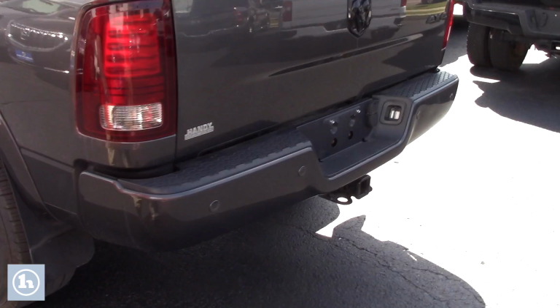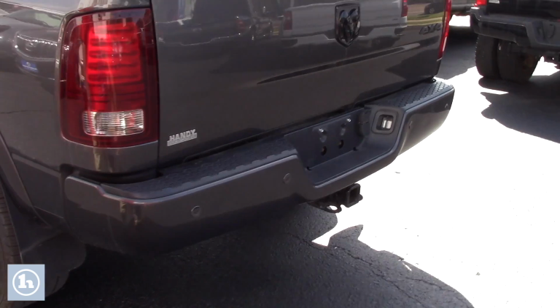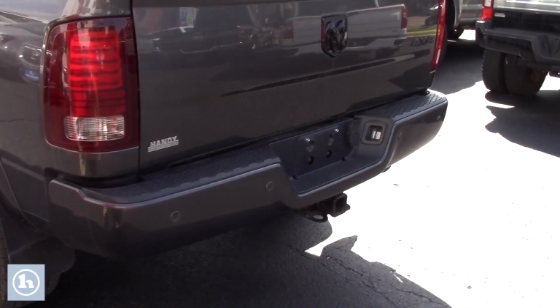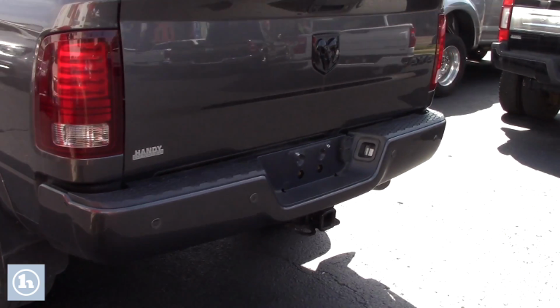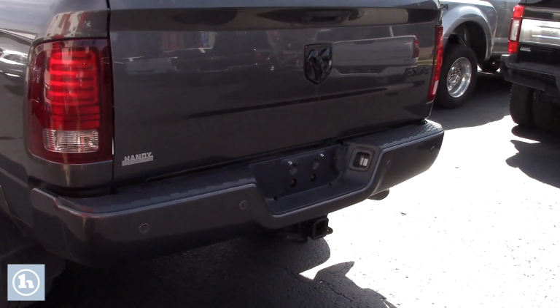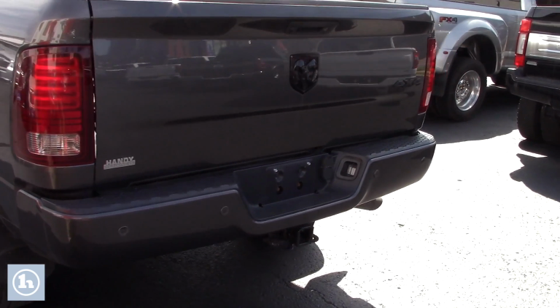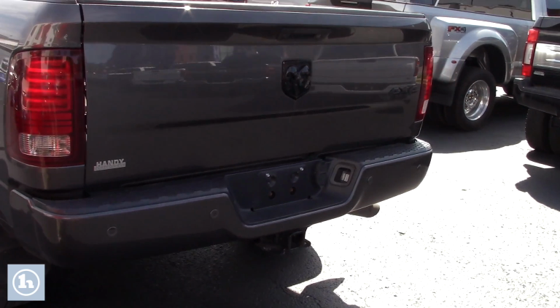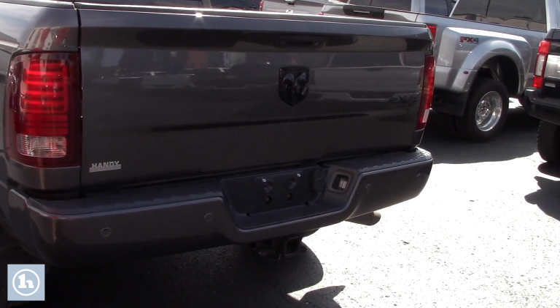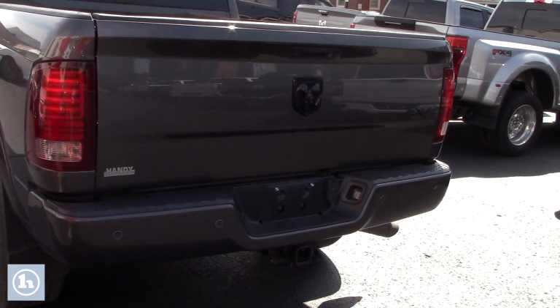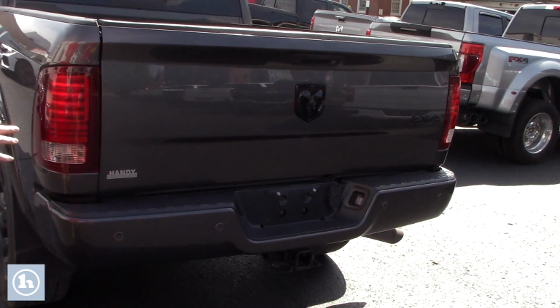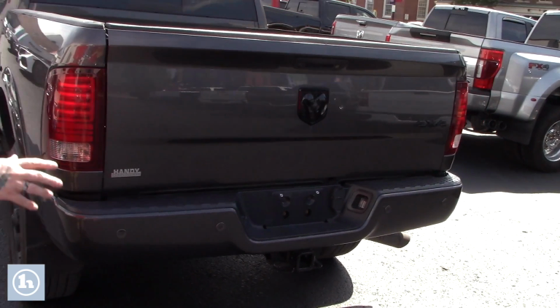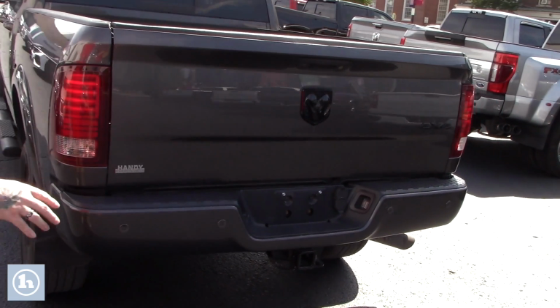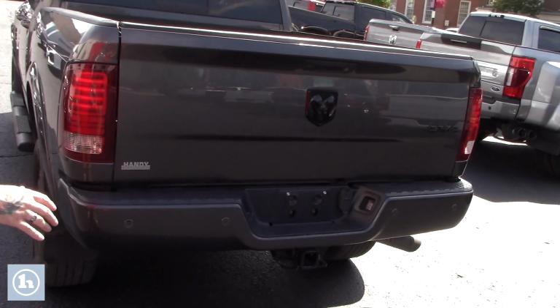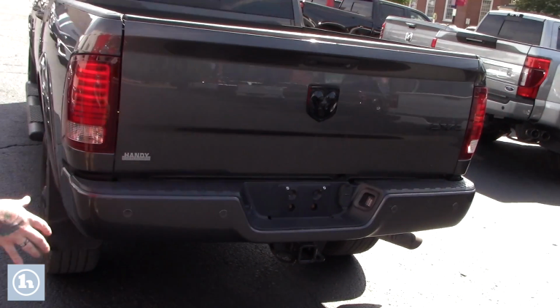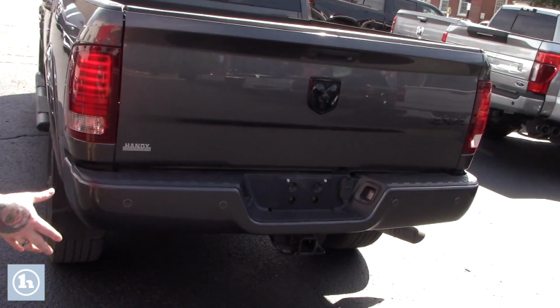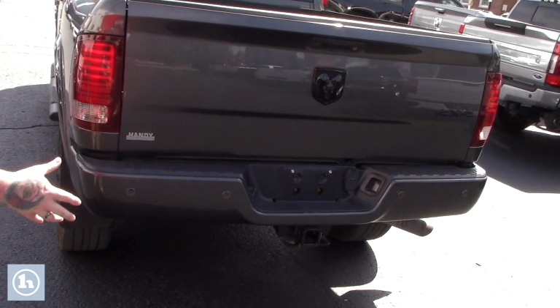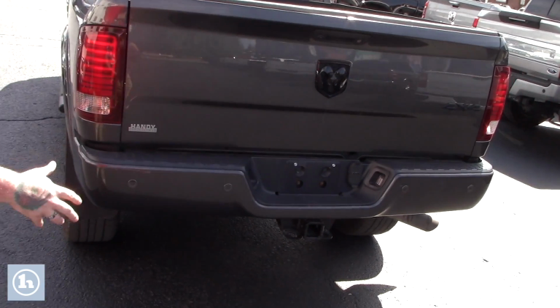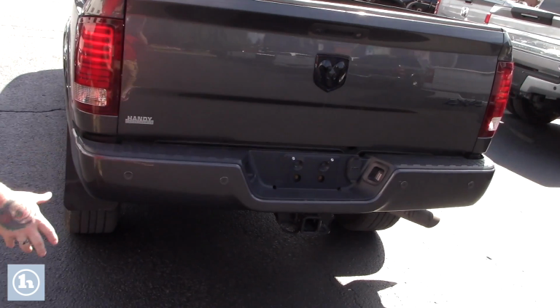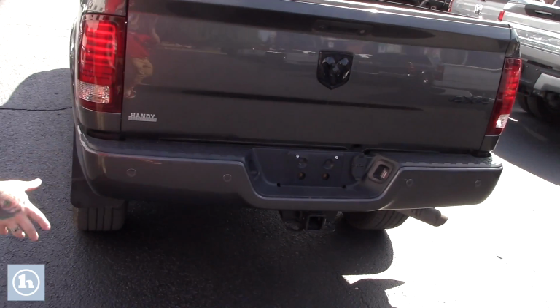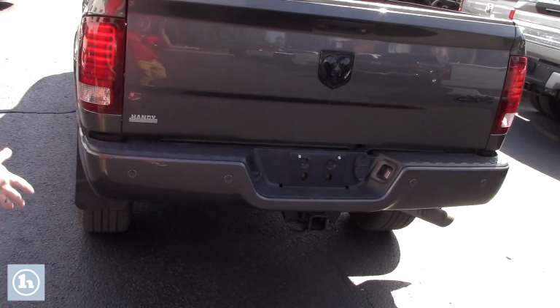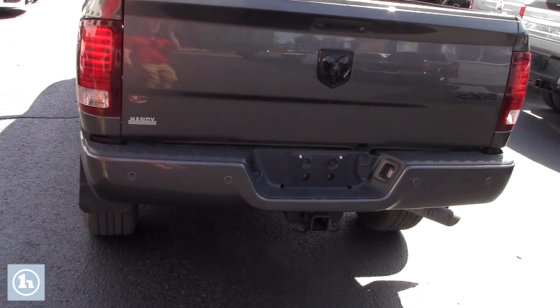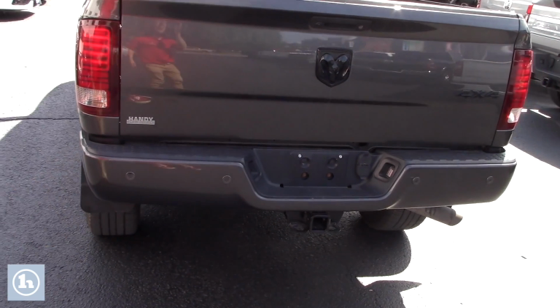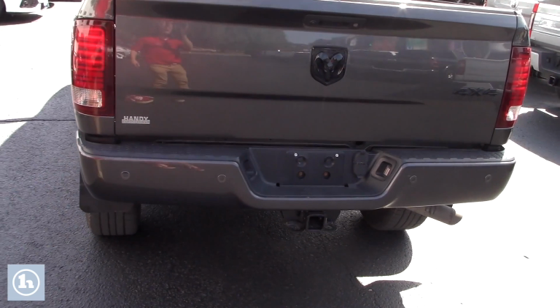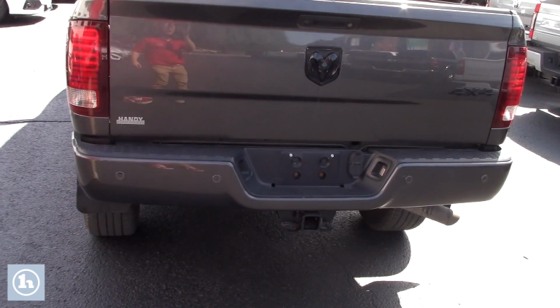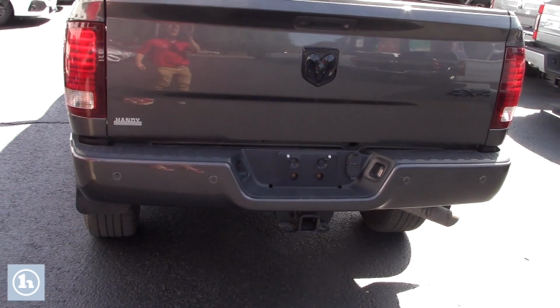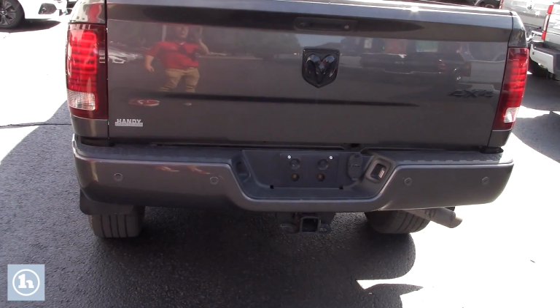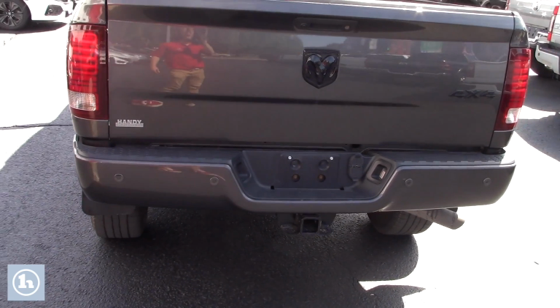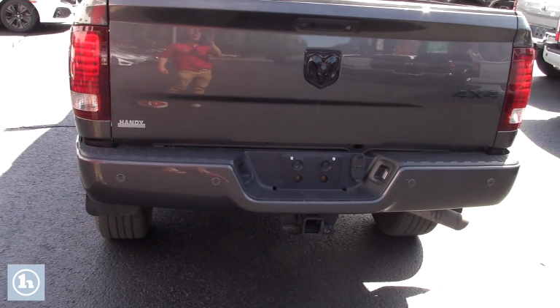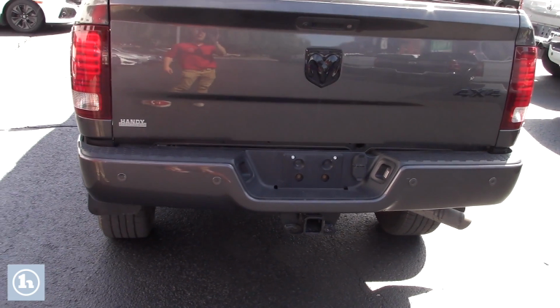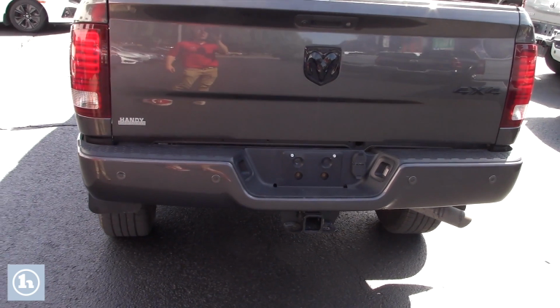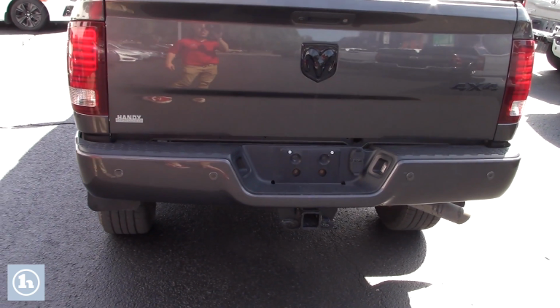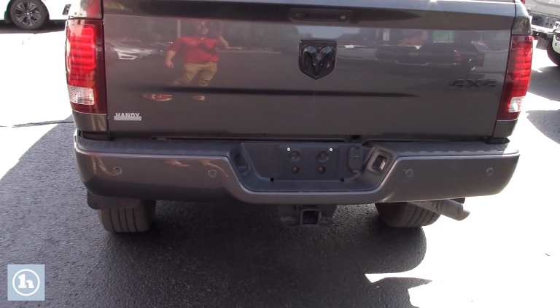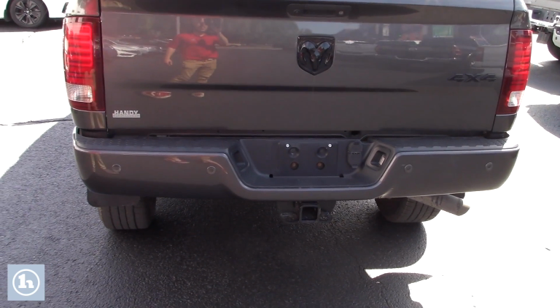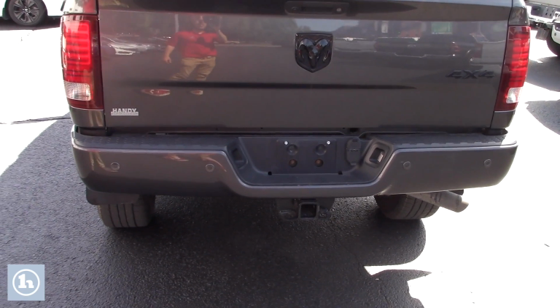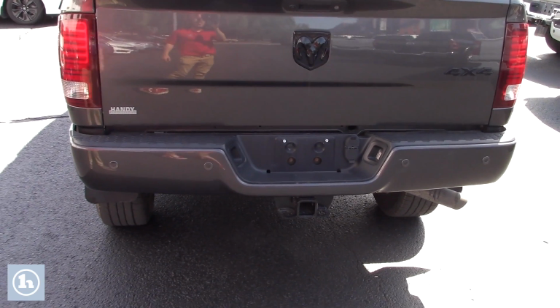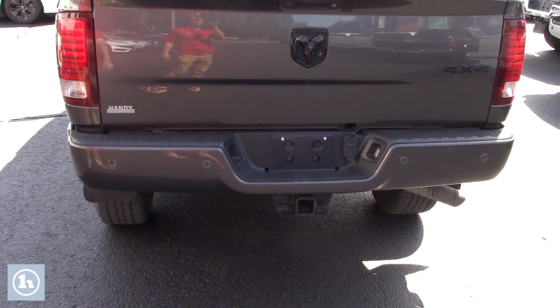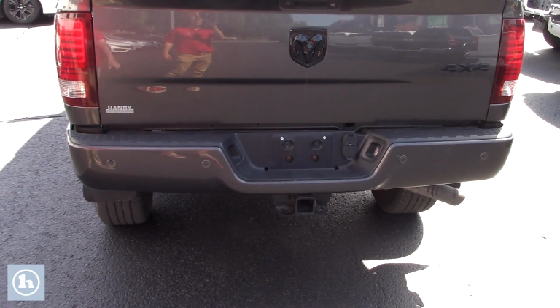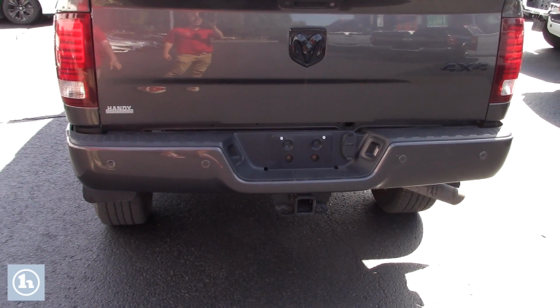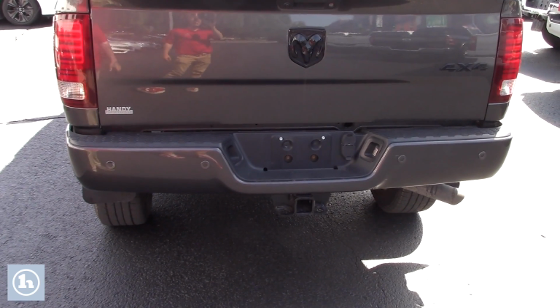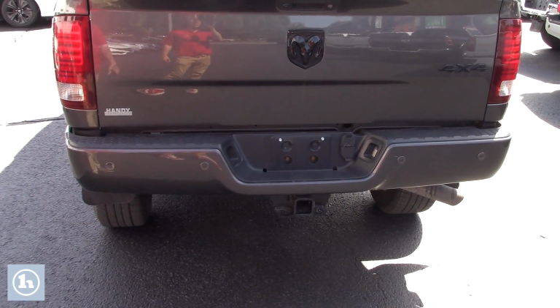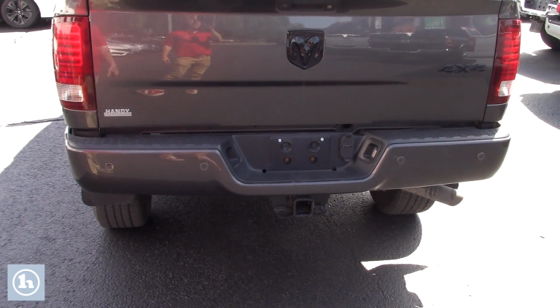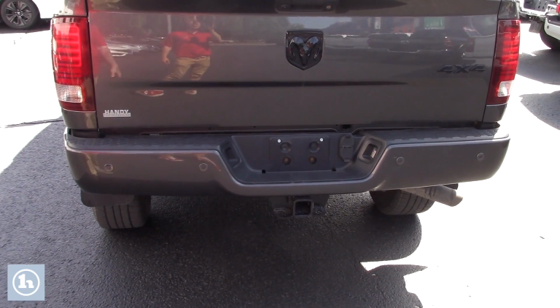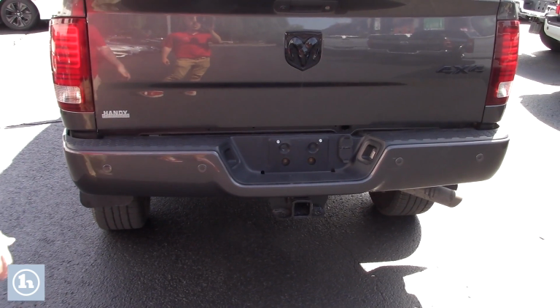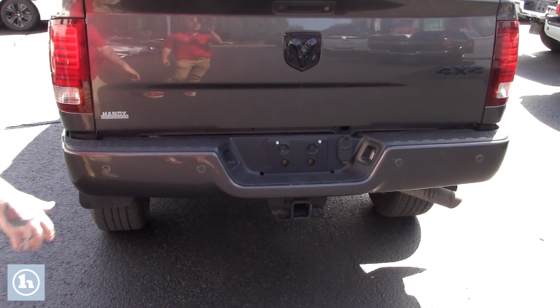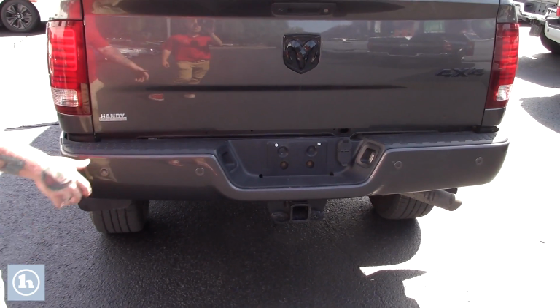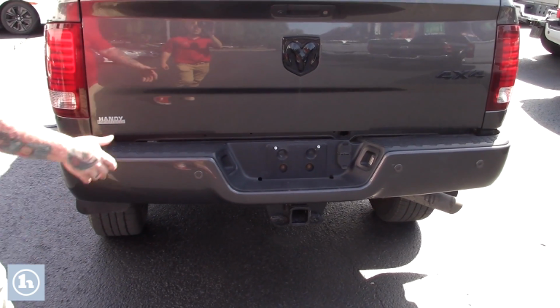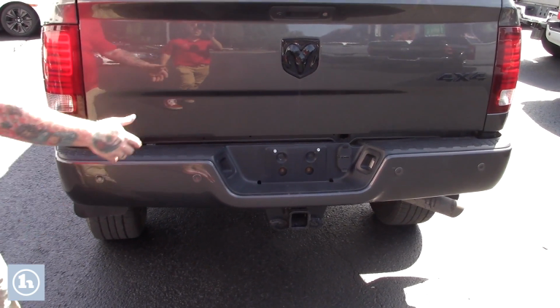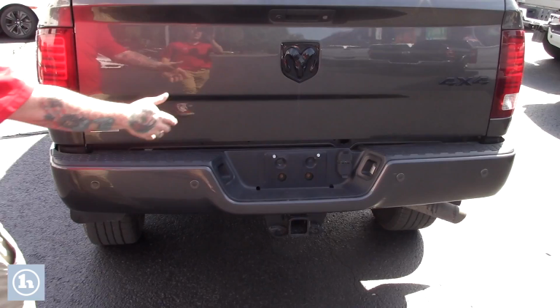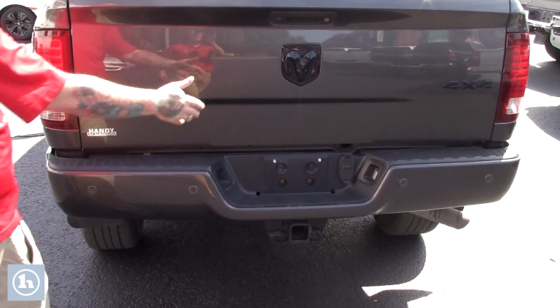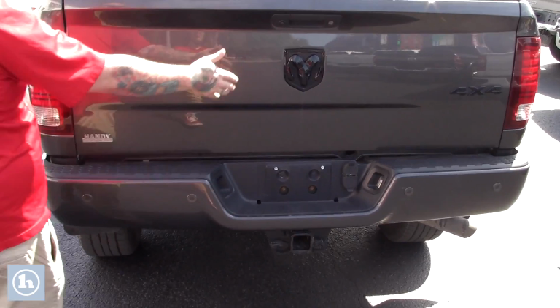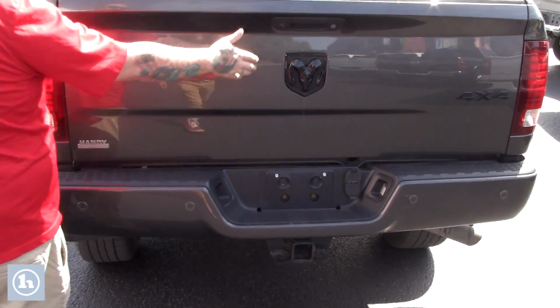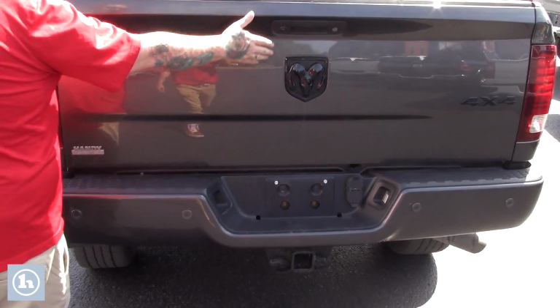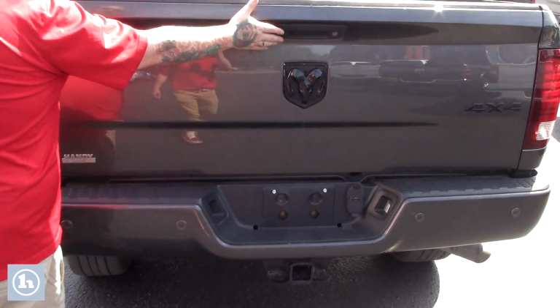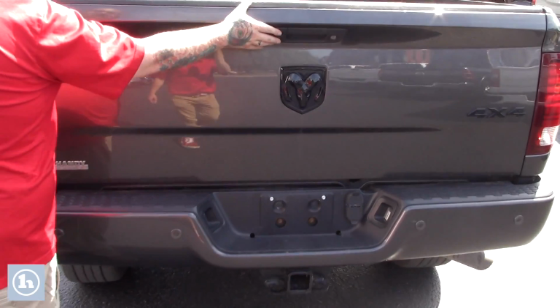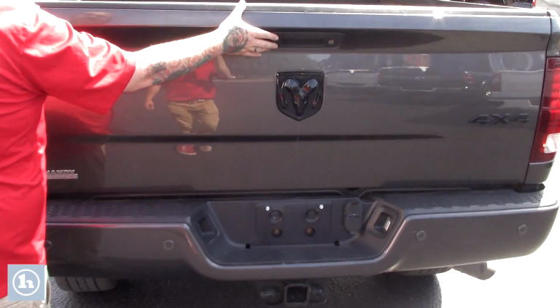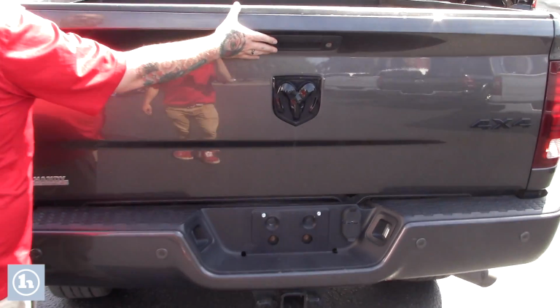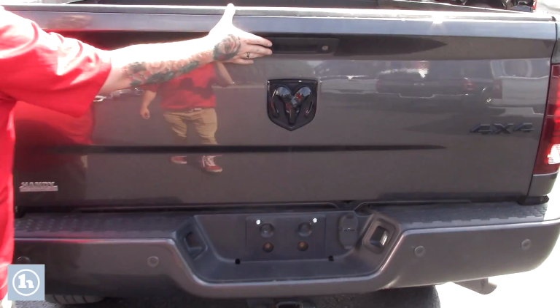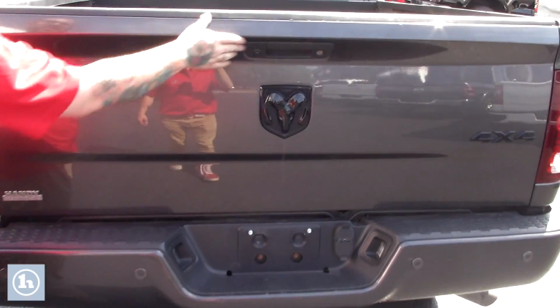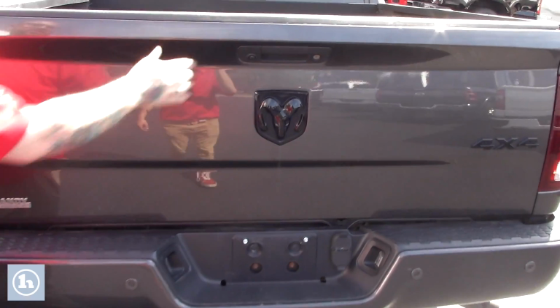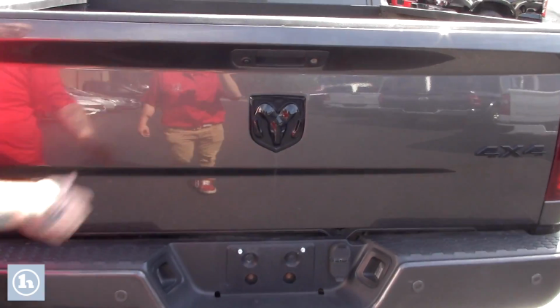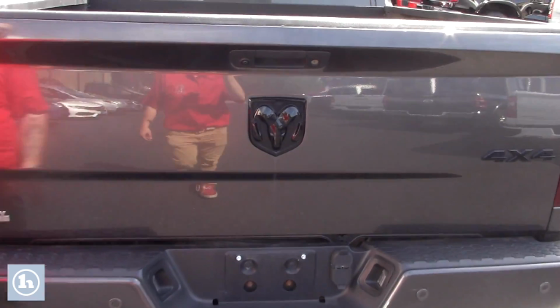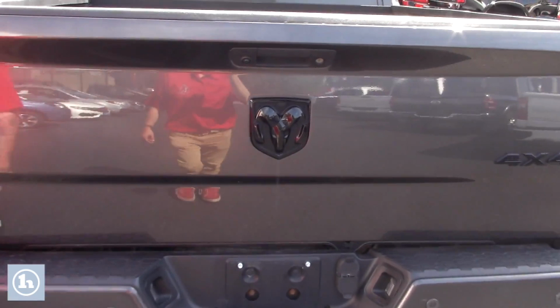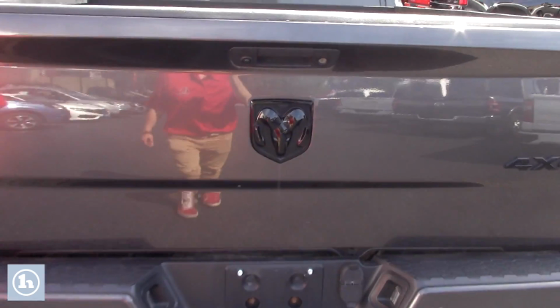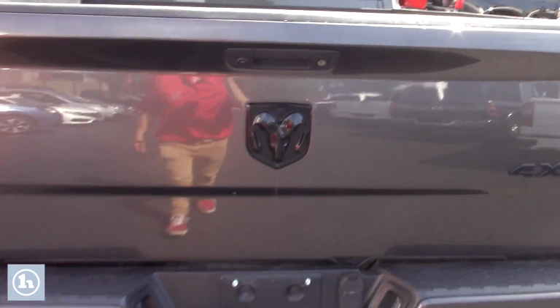It's fully equipped with your tow package. You've got the parking sonar built into your rear bumper, and you've also got the backup camera integrated into your tailgate.